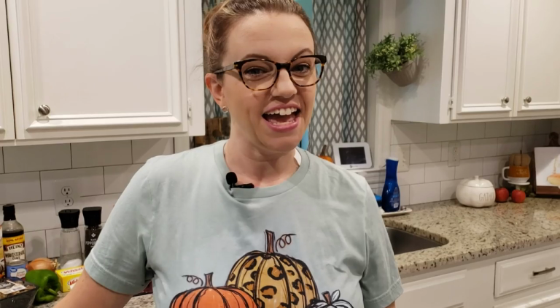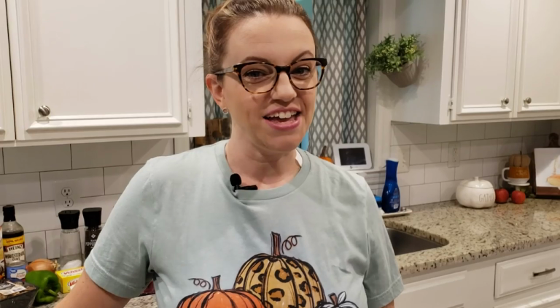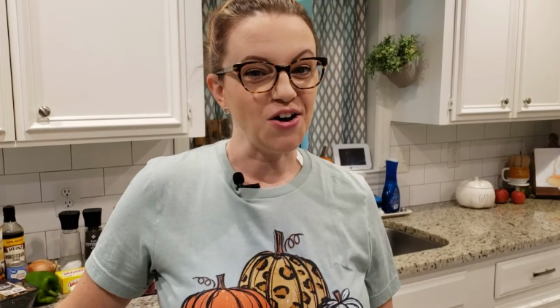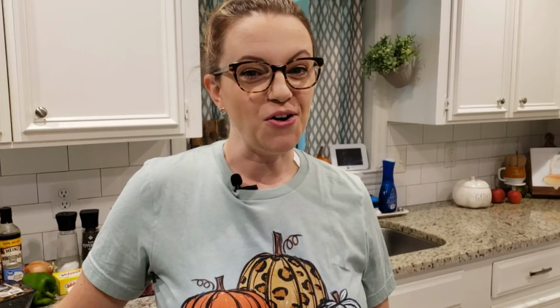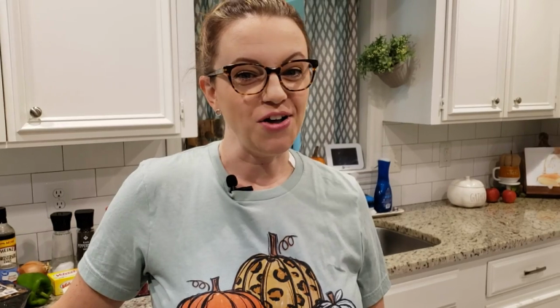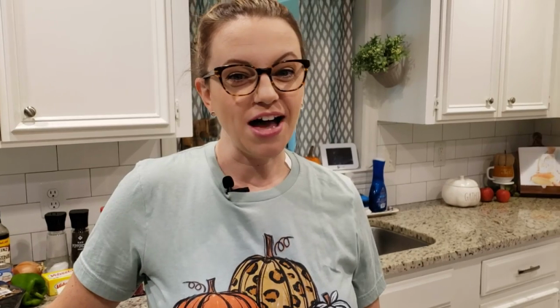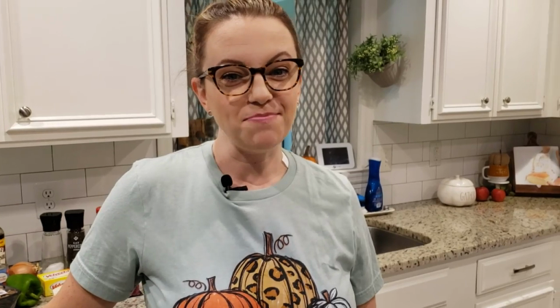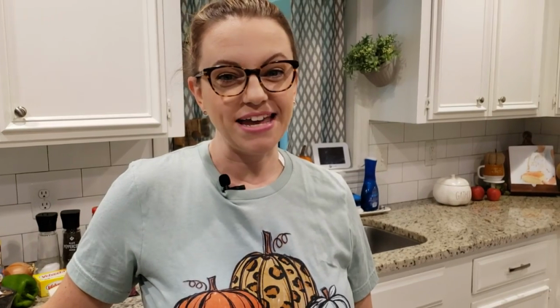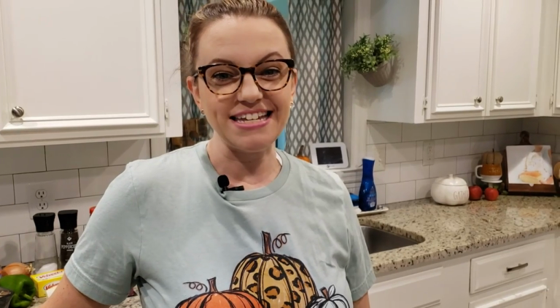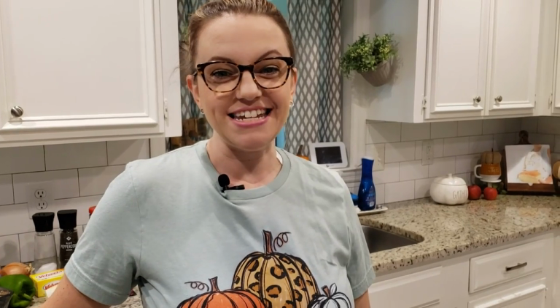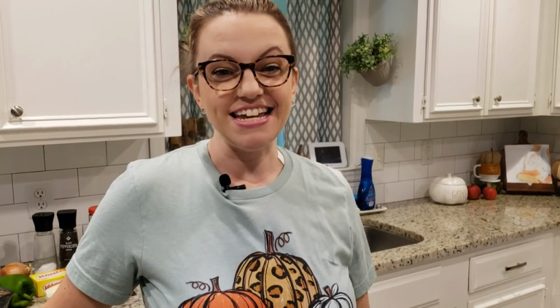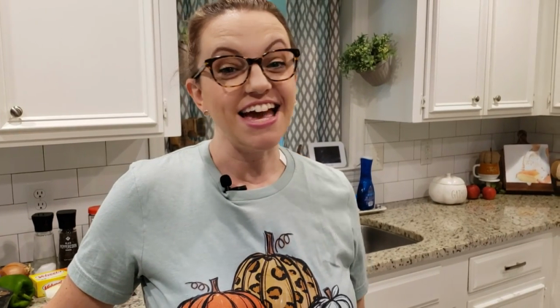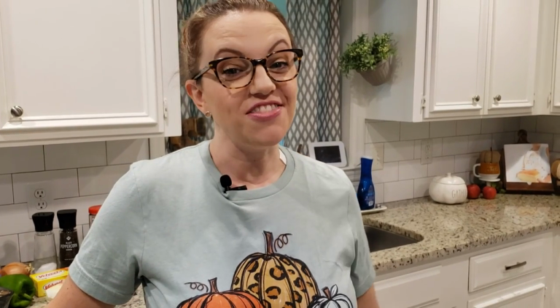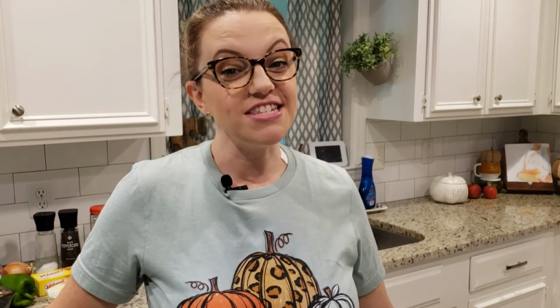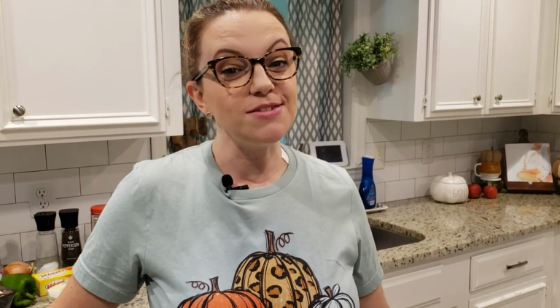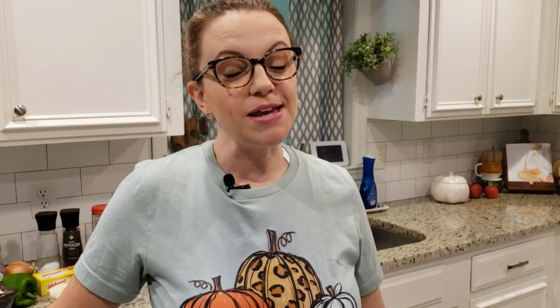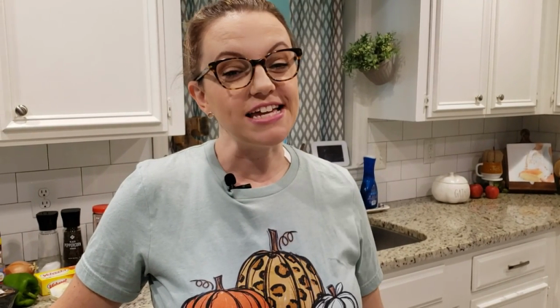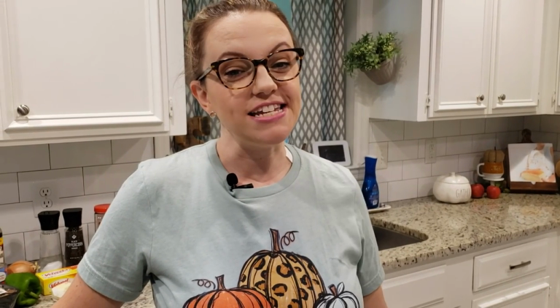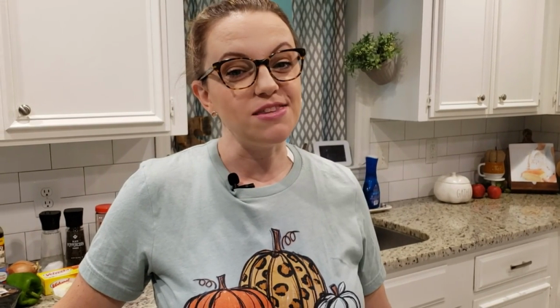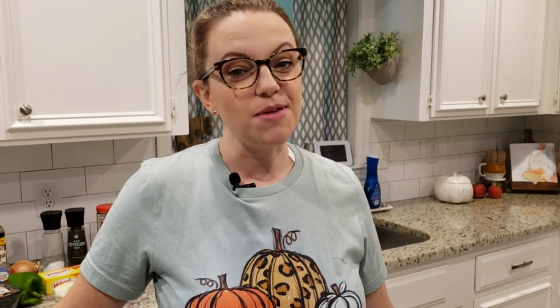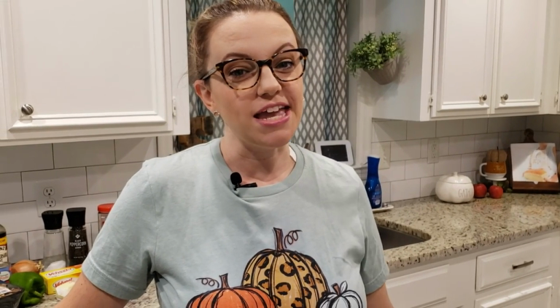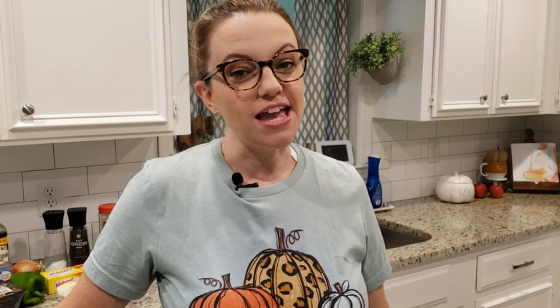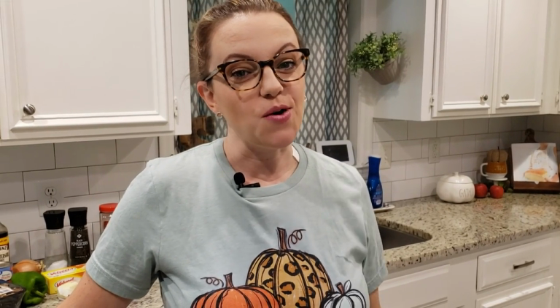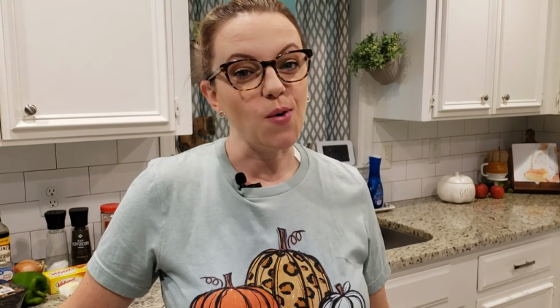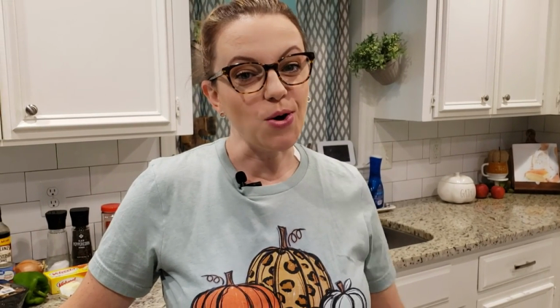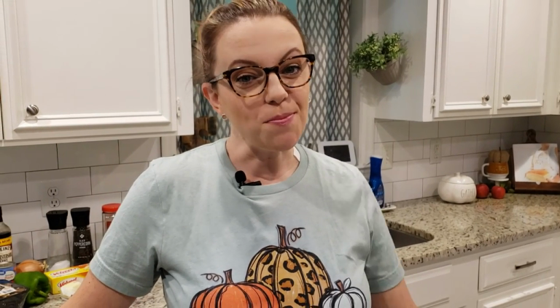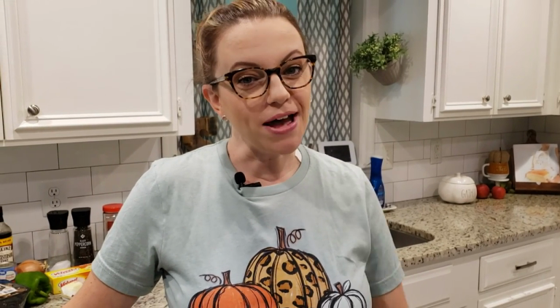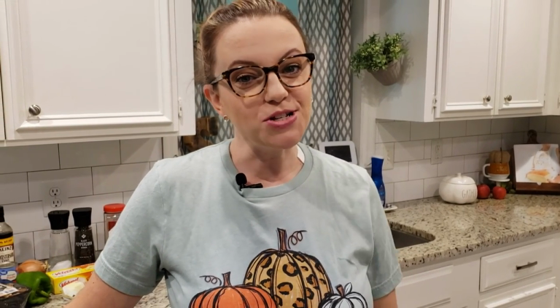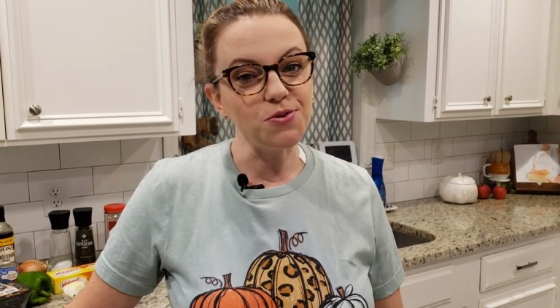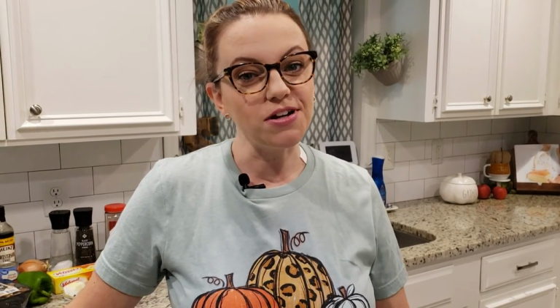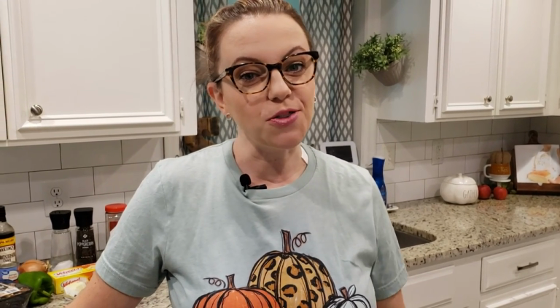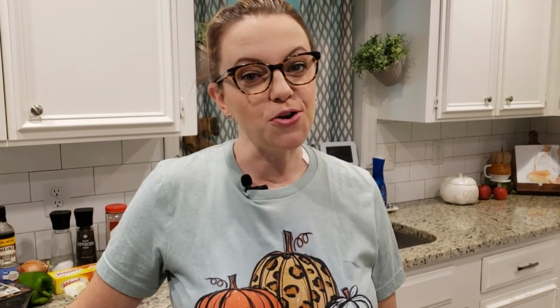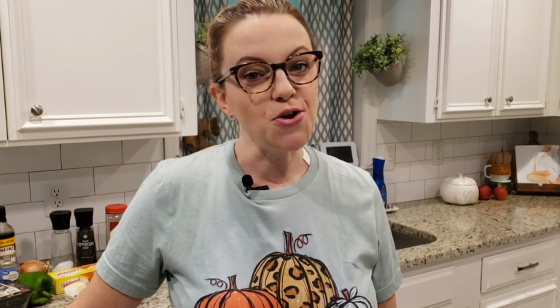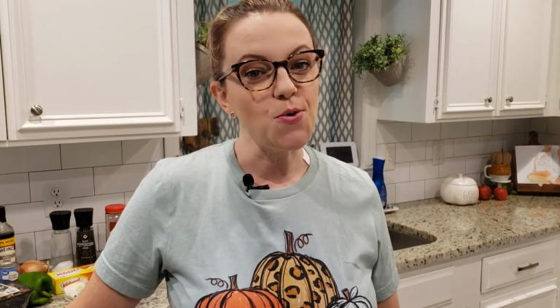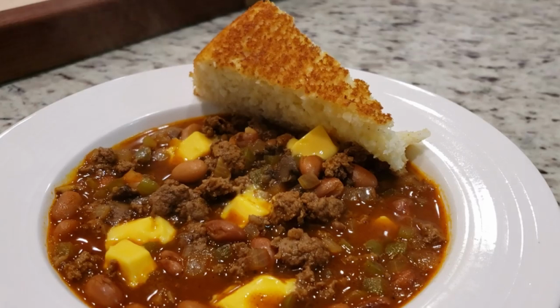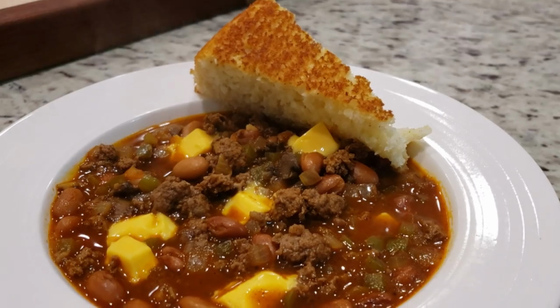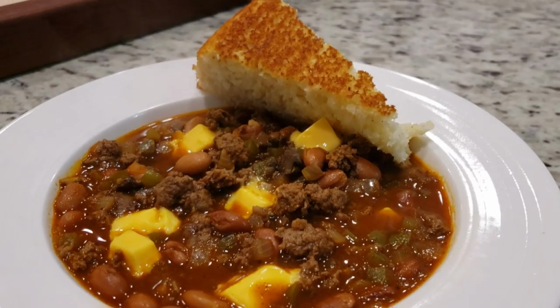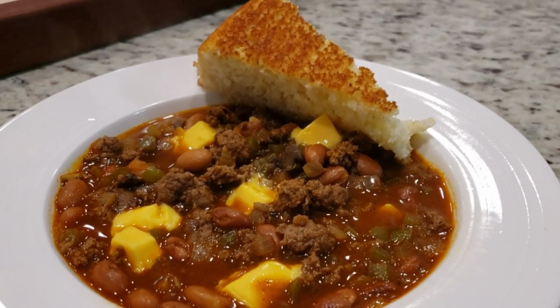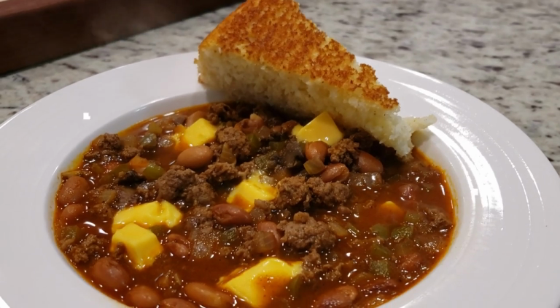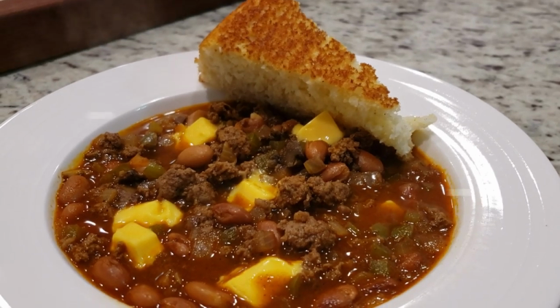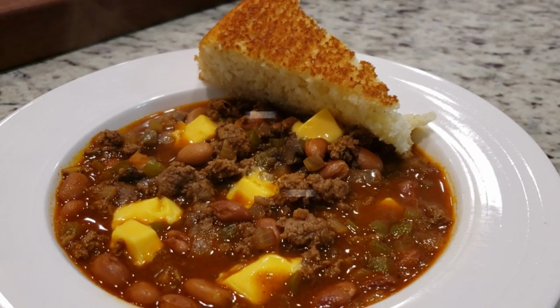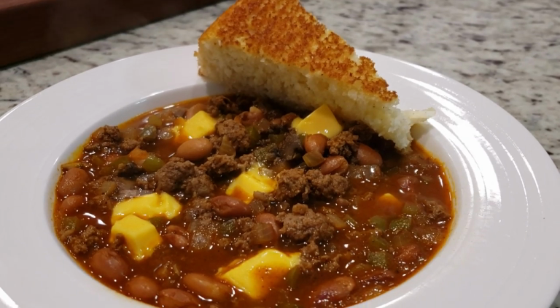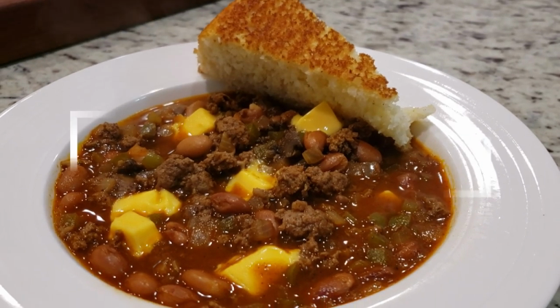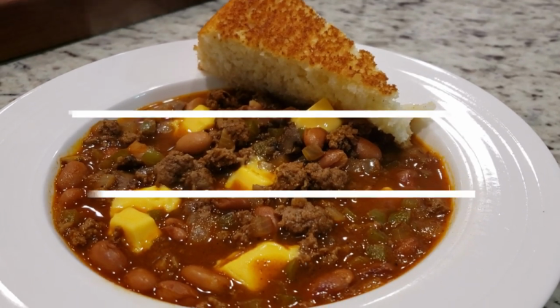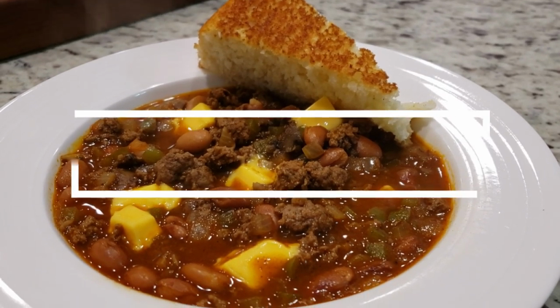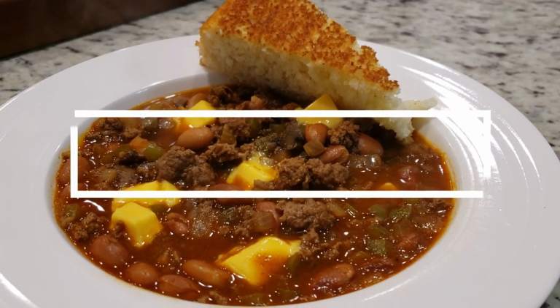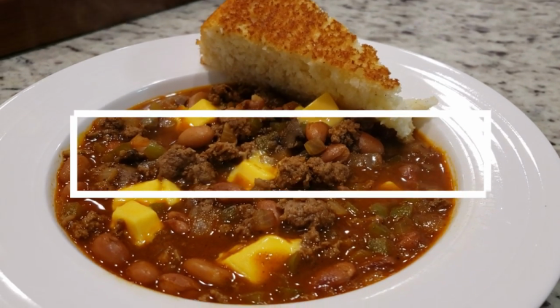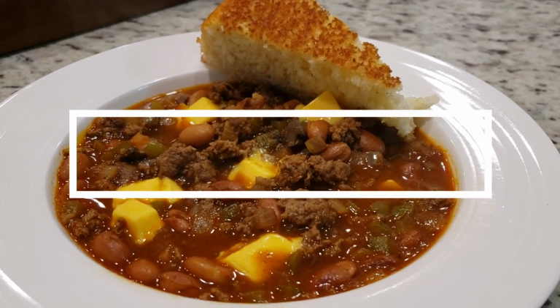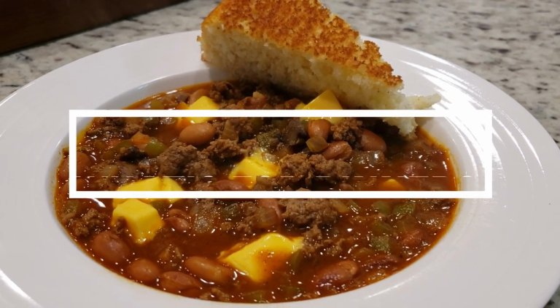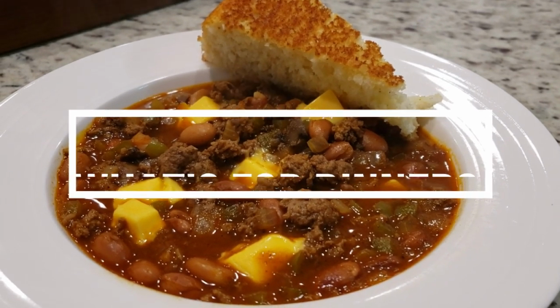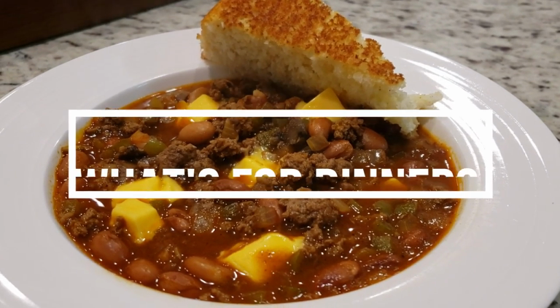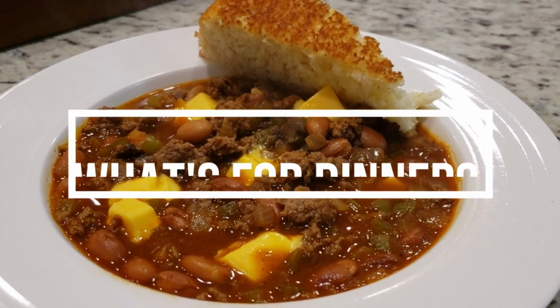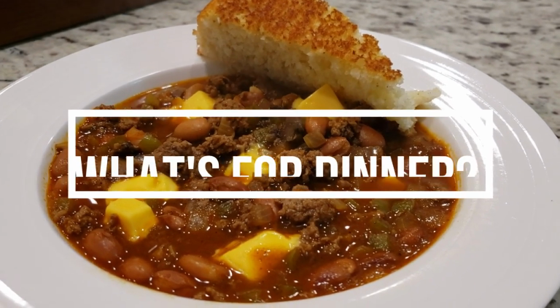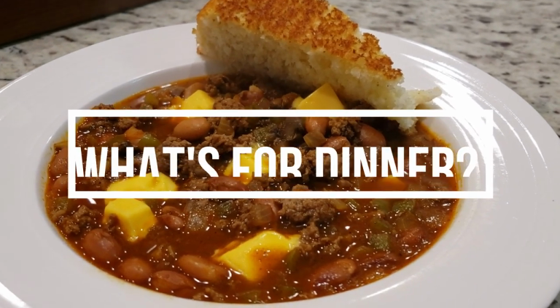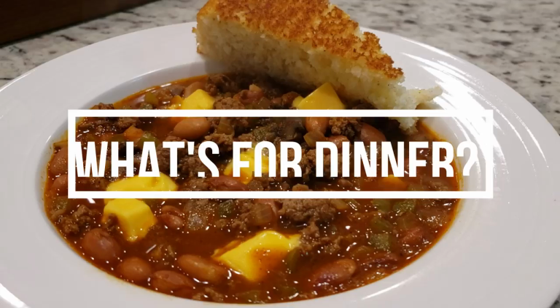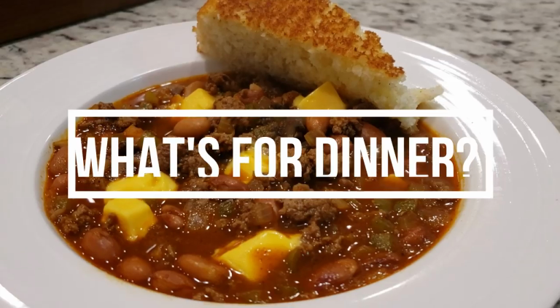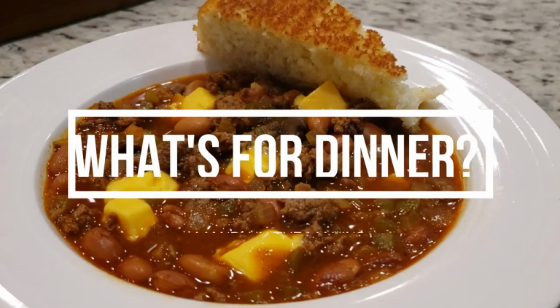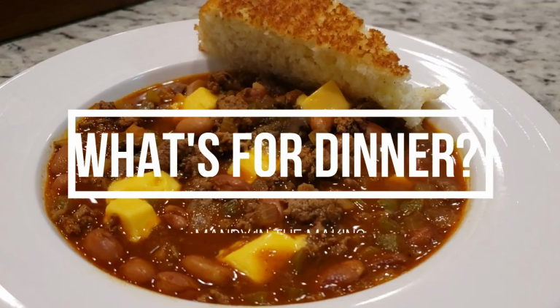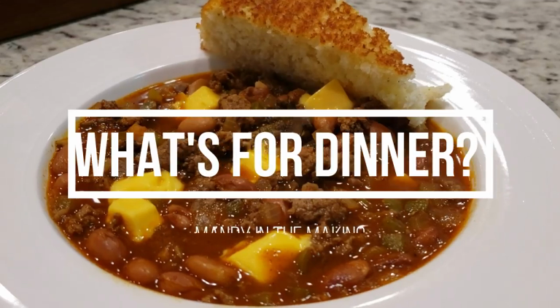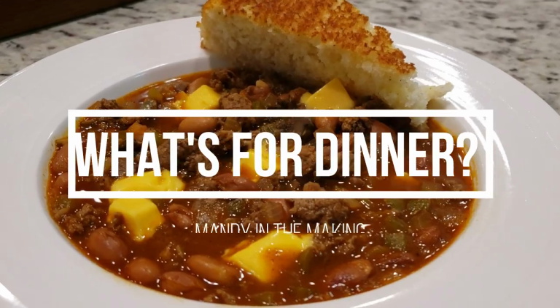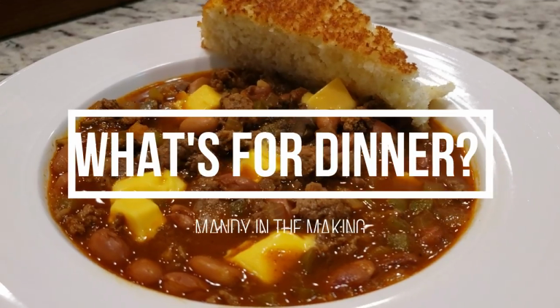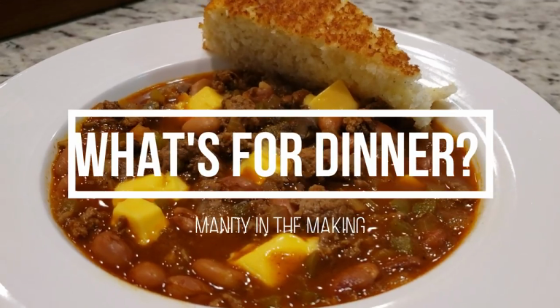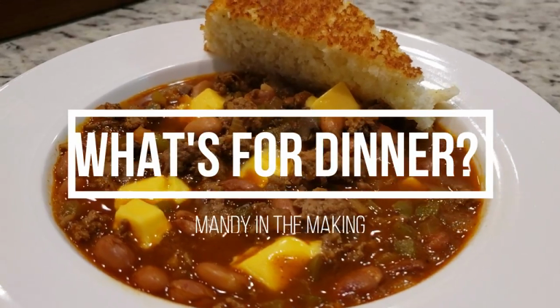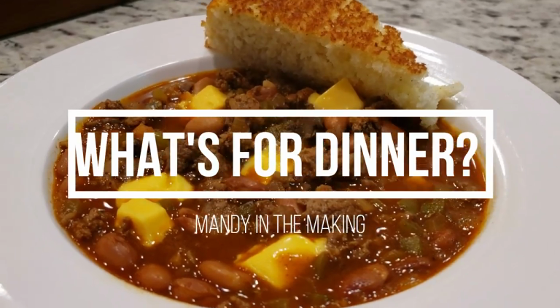Hey y'all, I'm Mandy and this is Mandy in the Making. Welcome back to another What's for Dinner — I'm going to share three really easy and delicious meals with you.